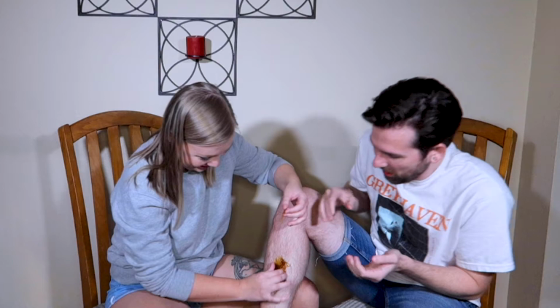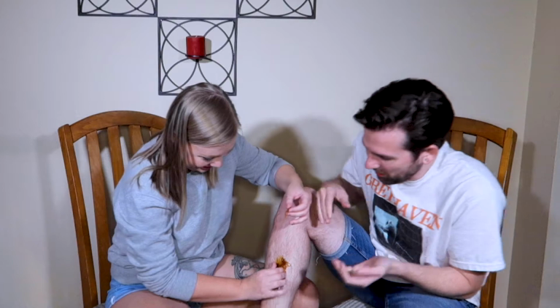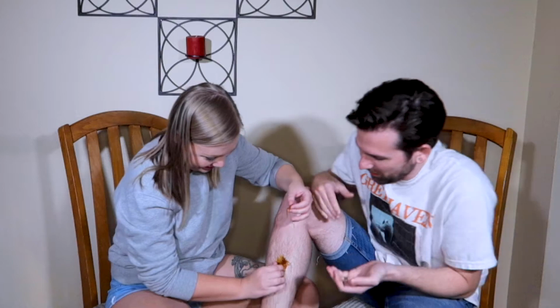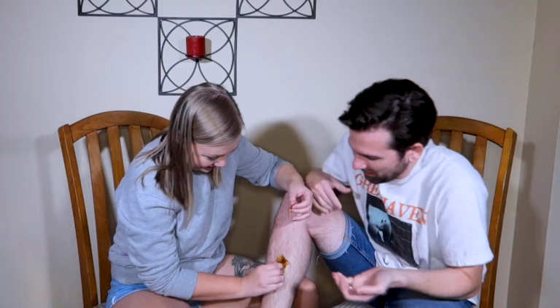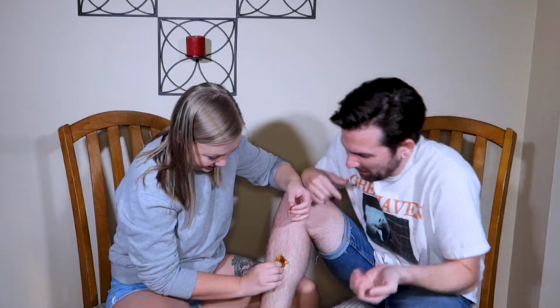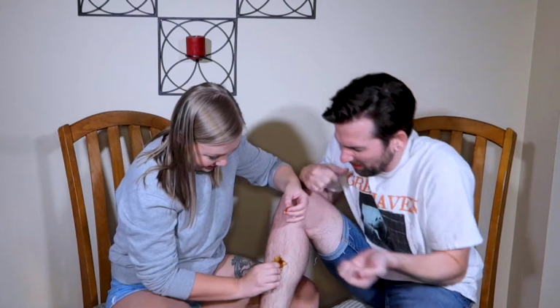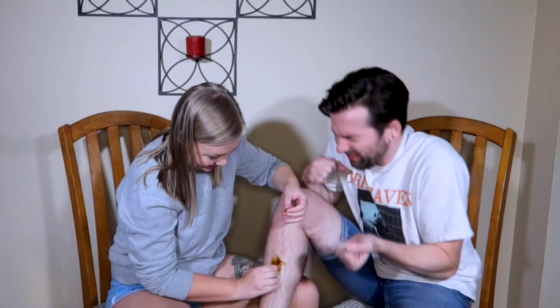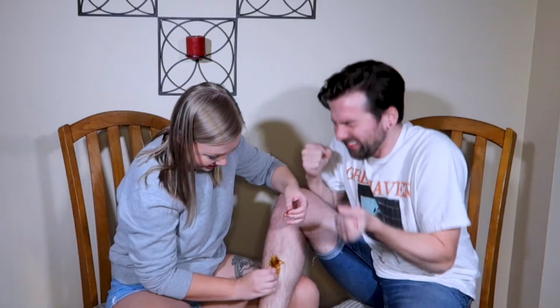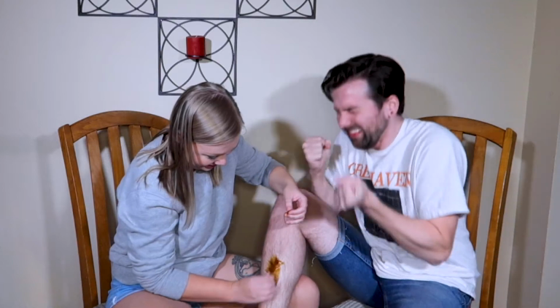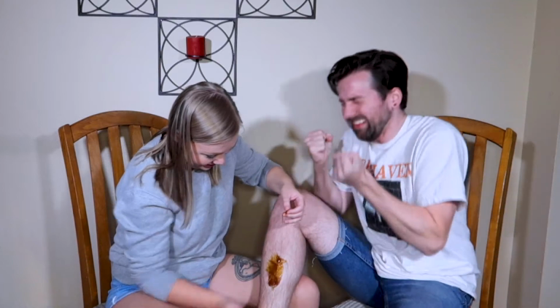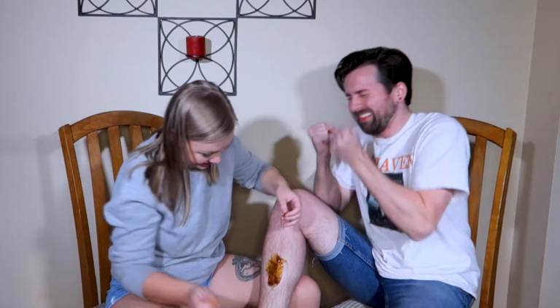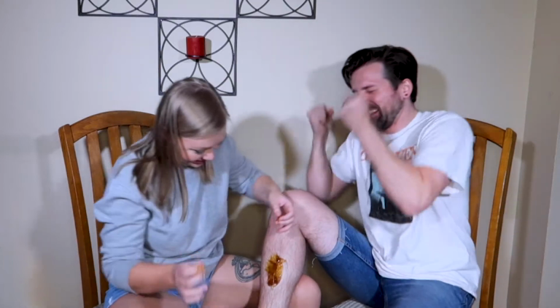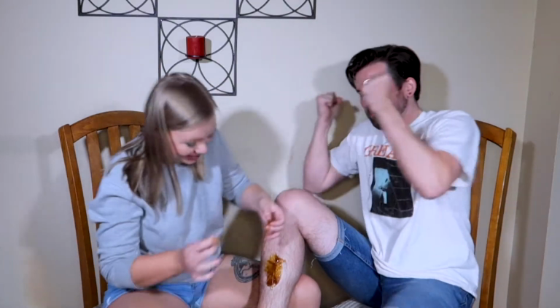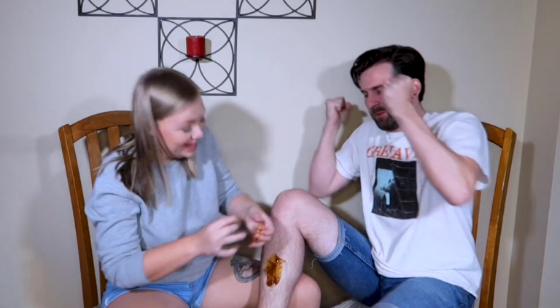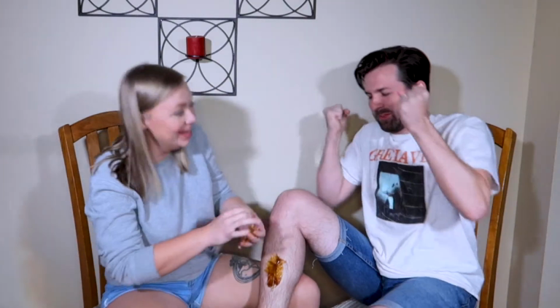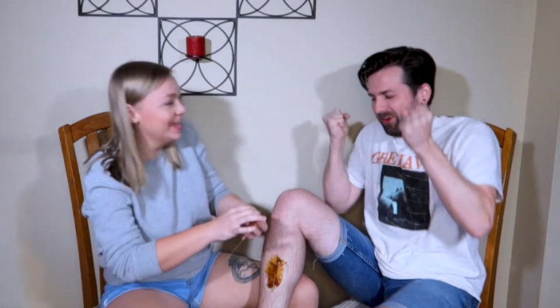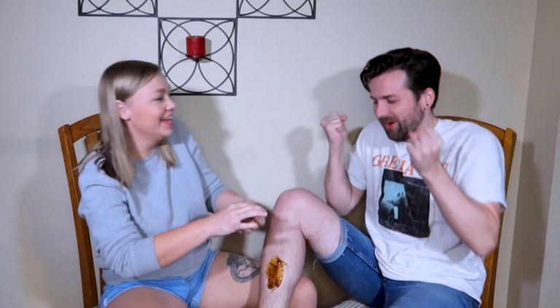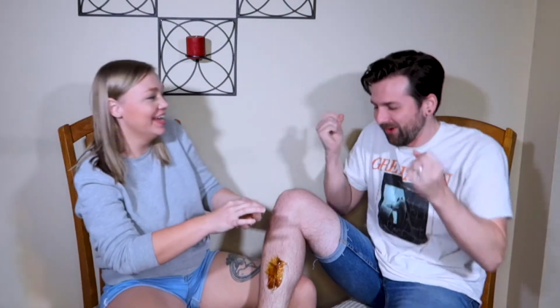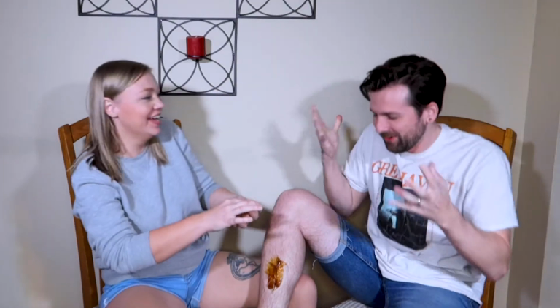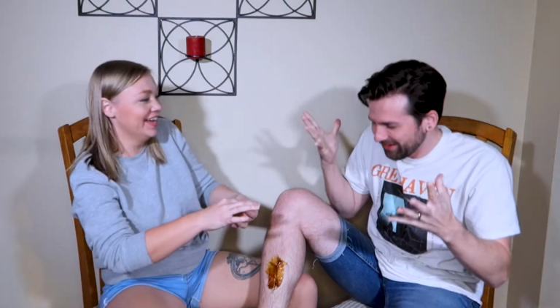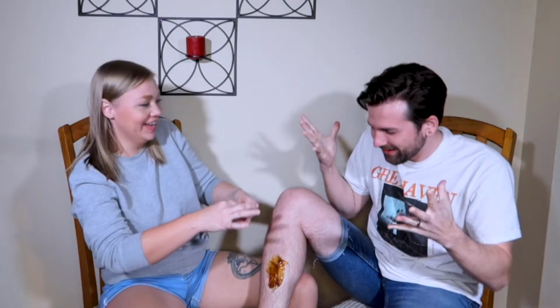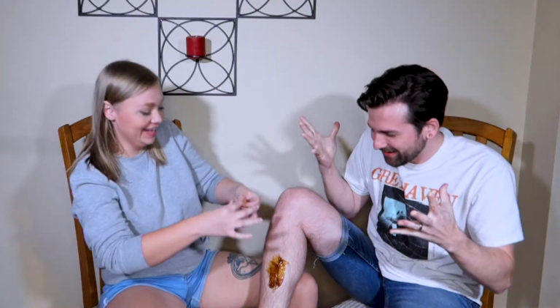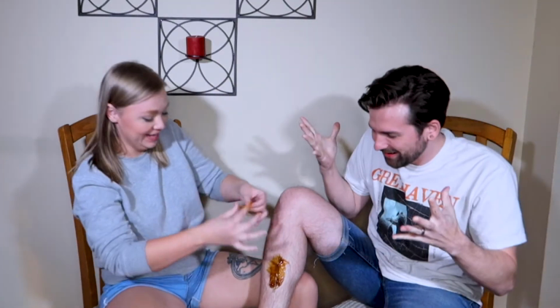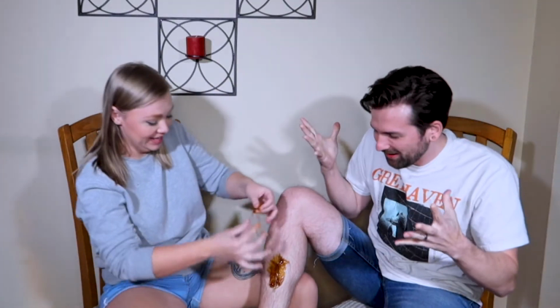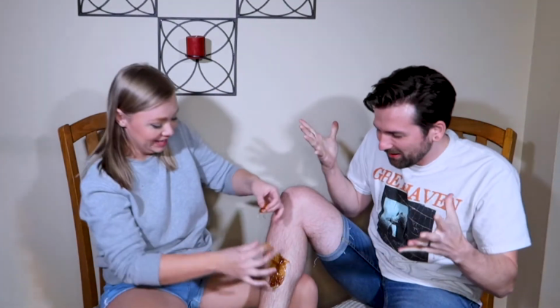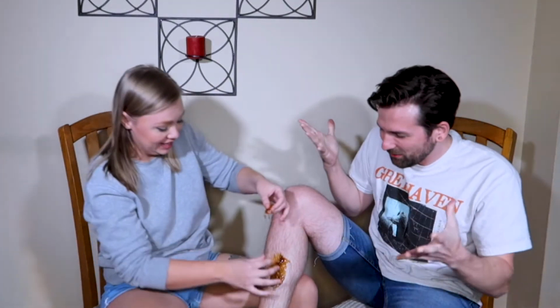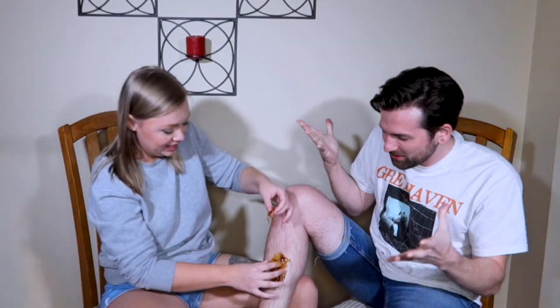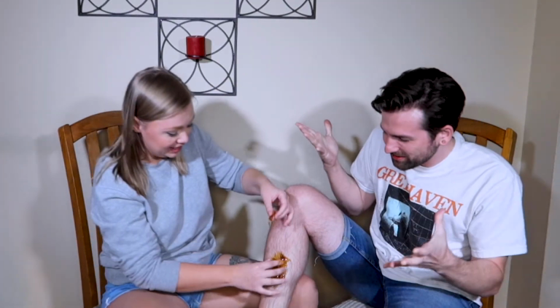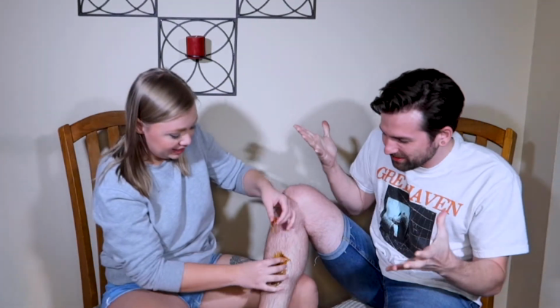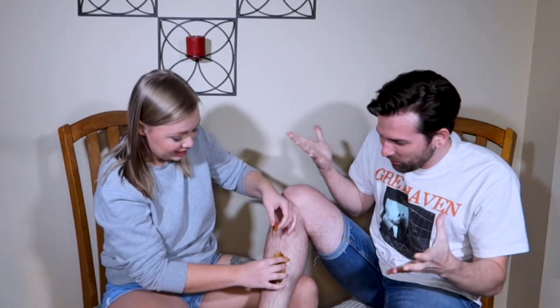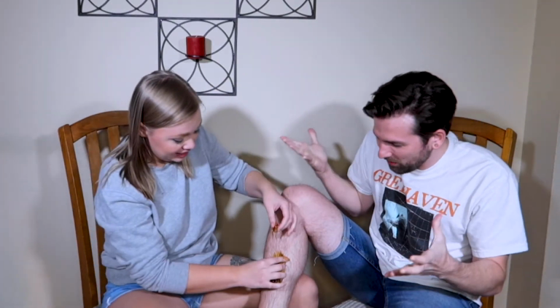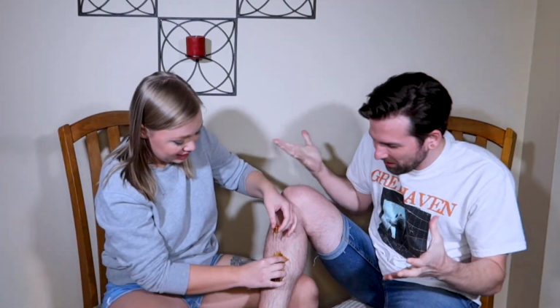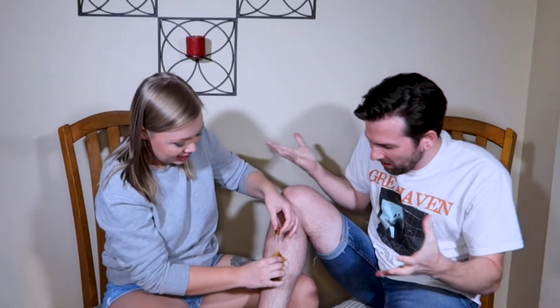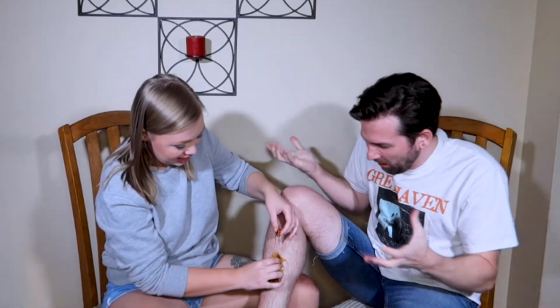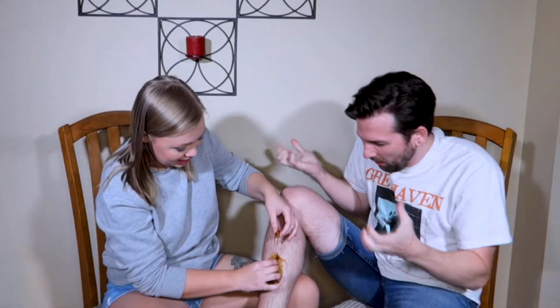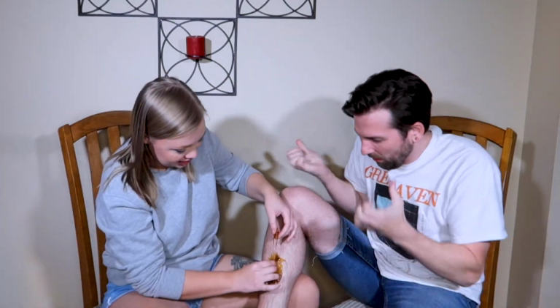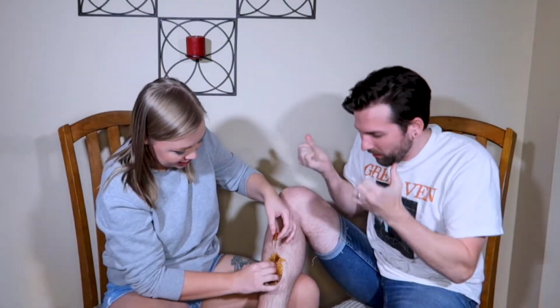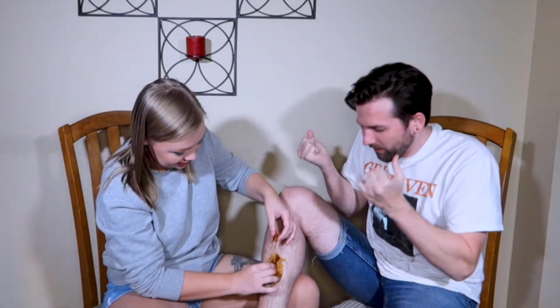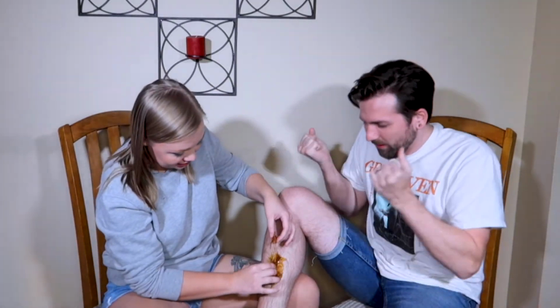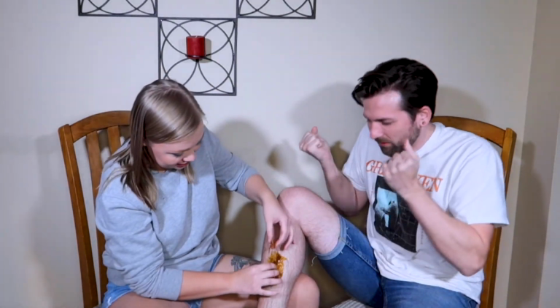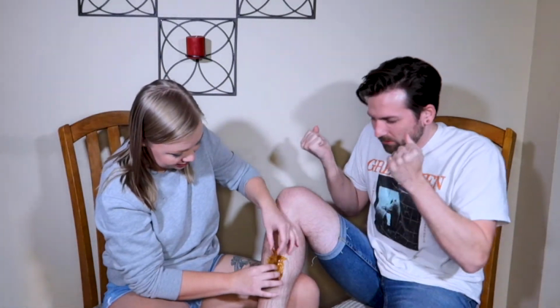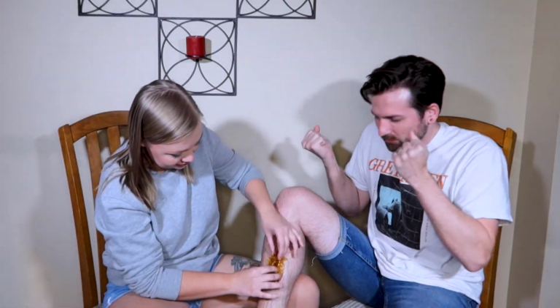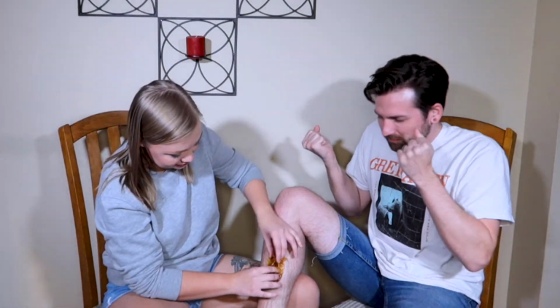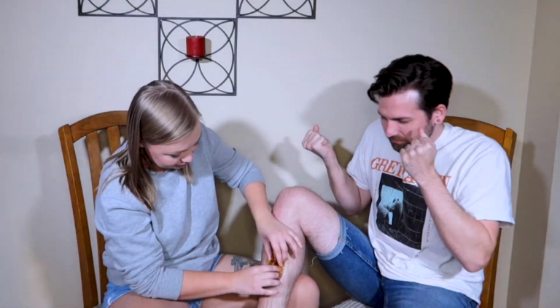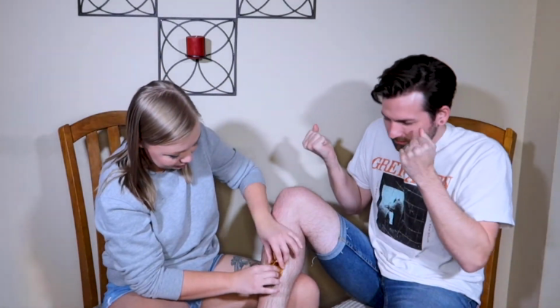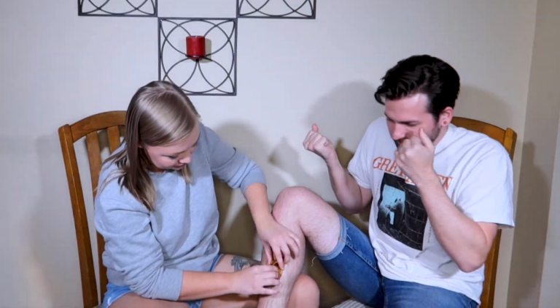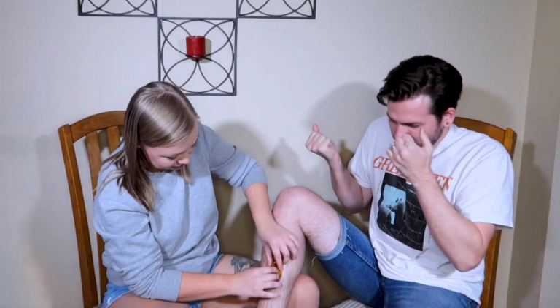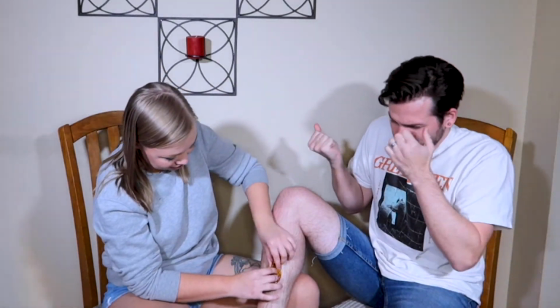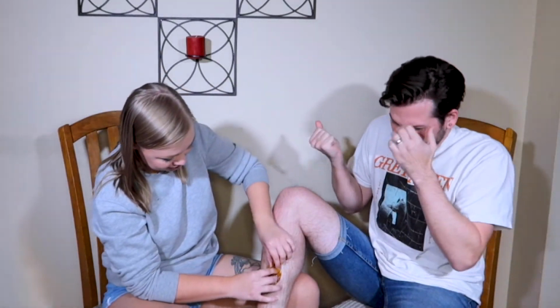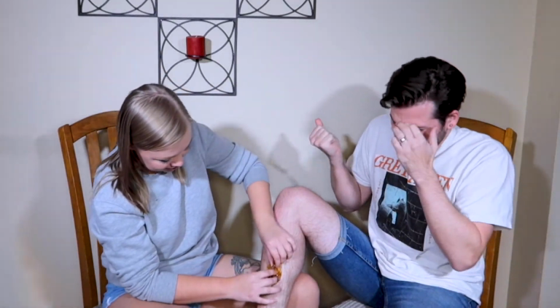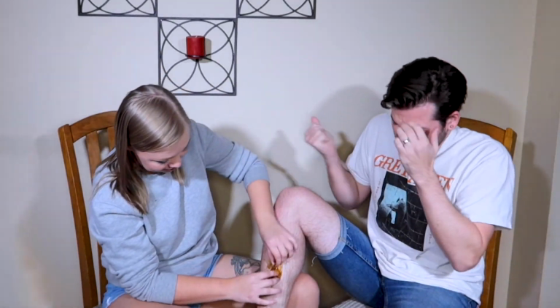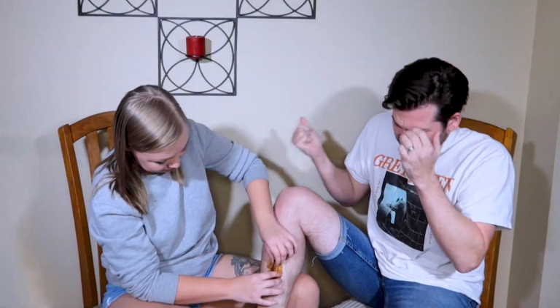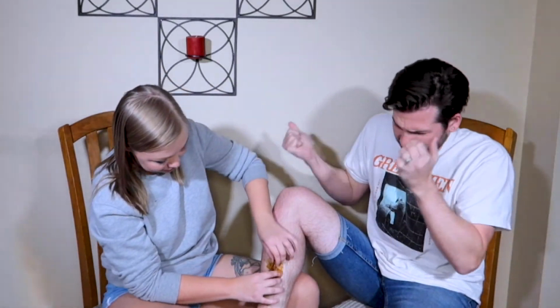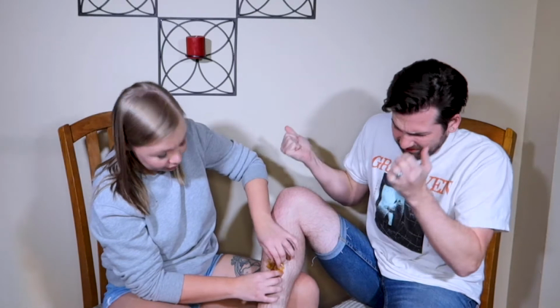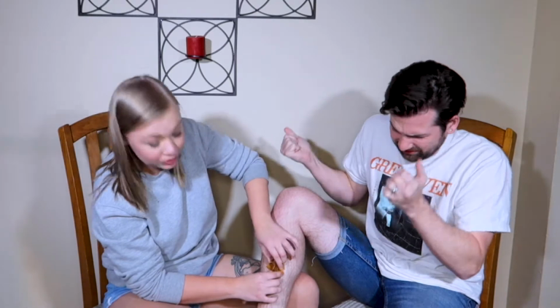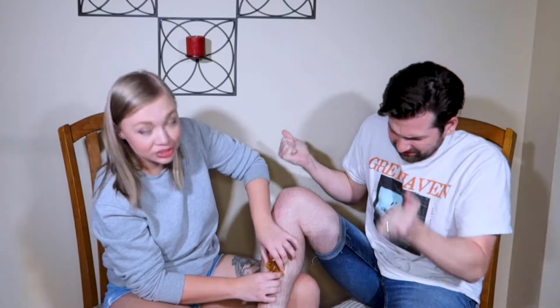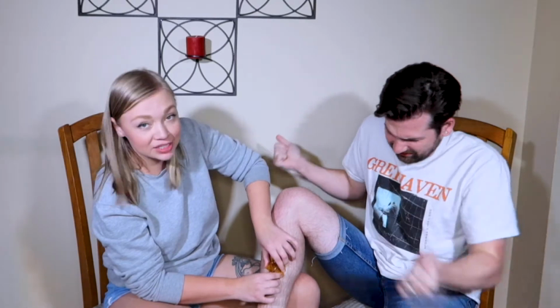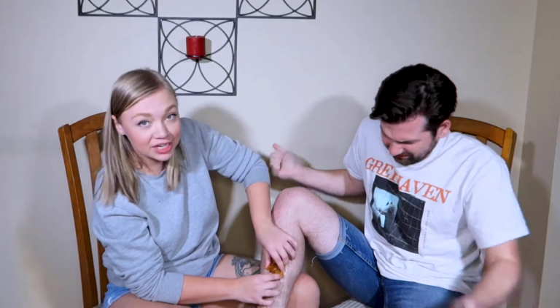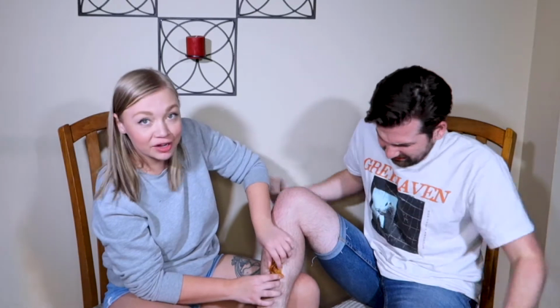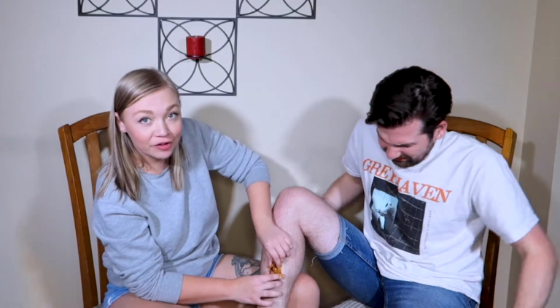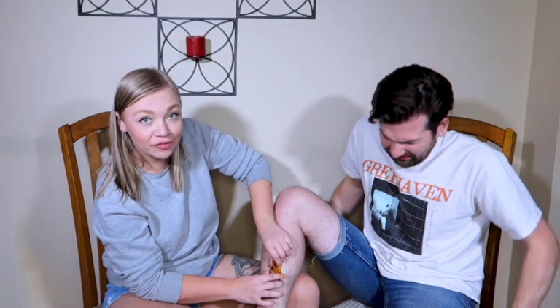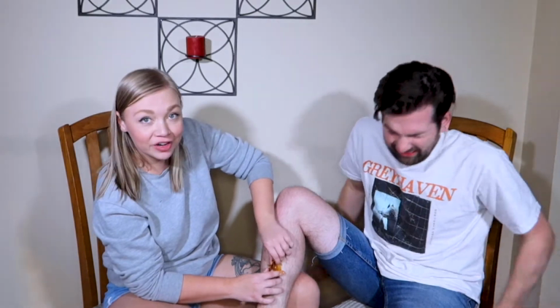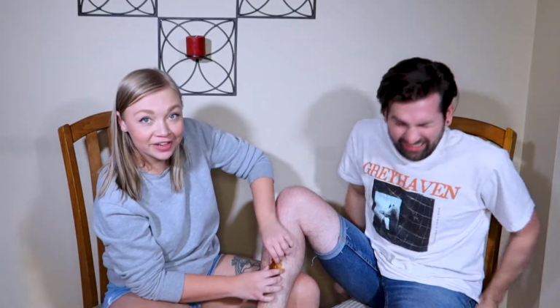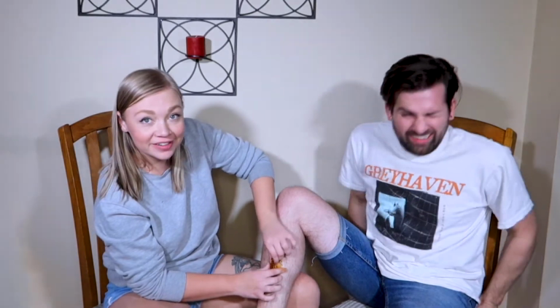Is it supposed to harden? Are we just going? It is supposed to harden, but we're just going to go for it.